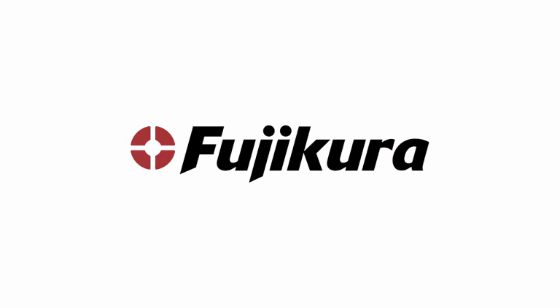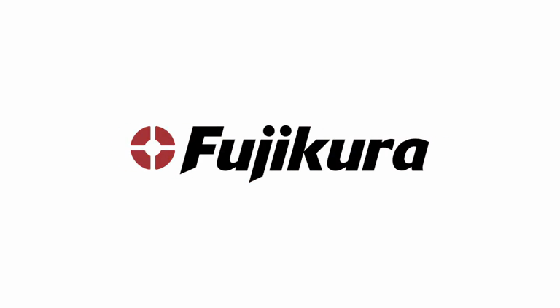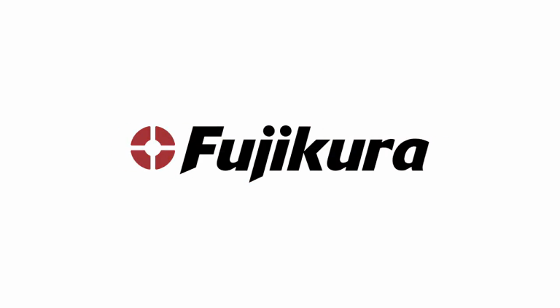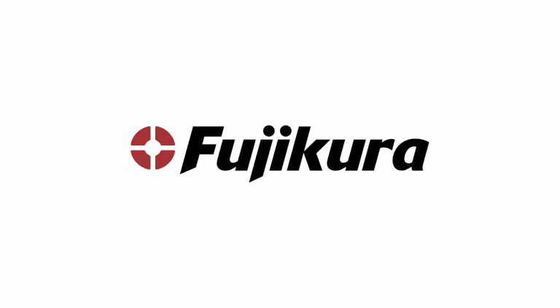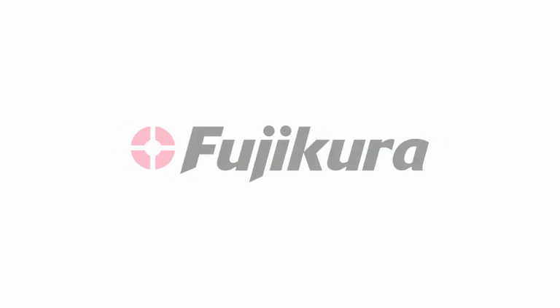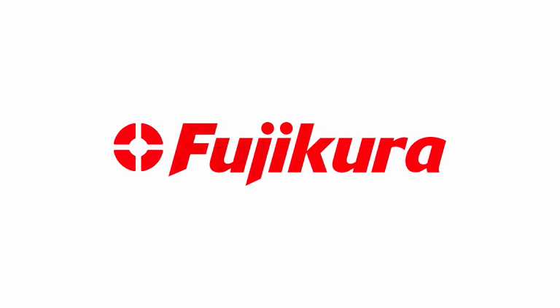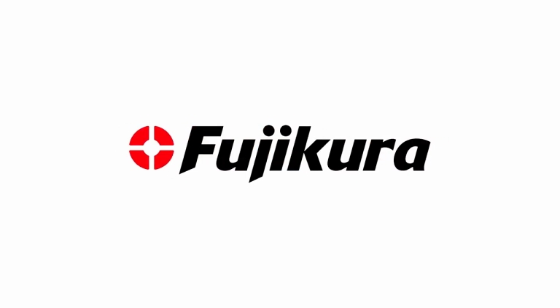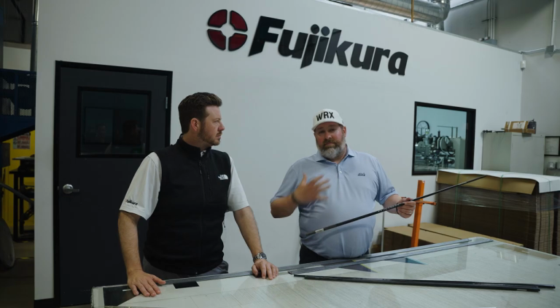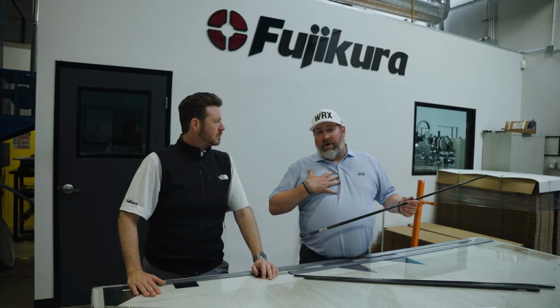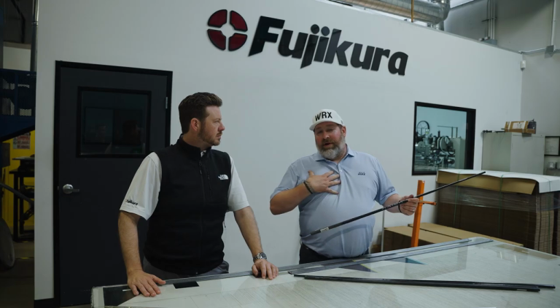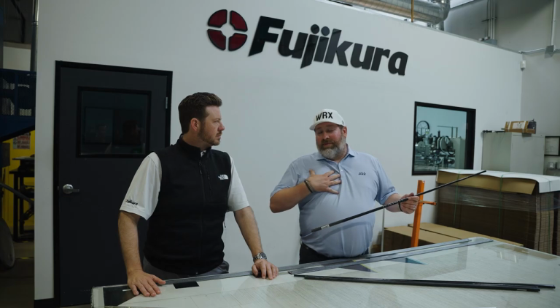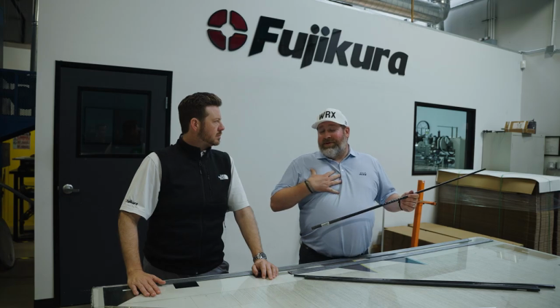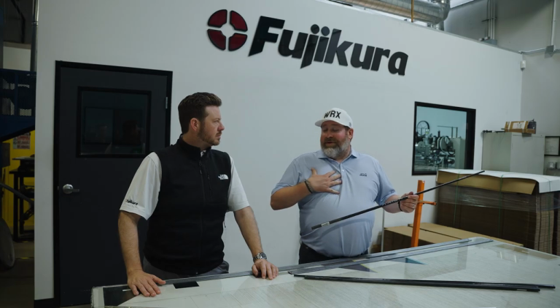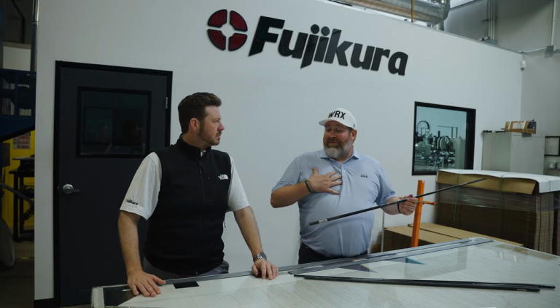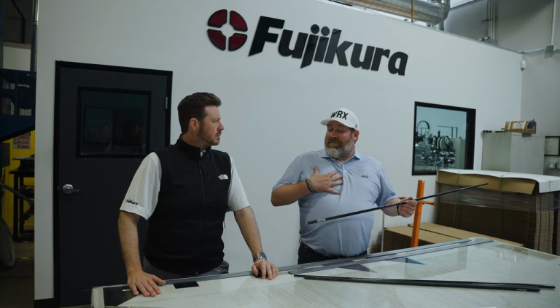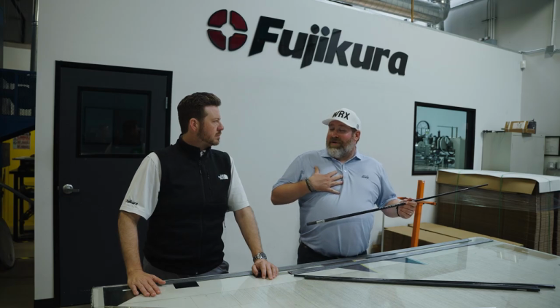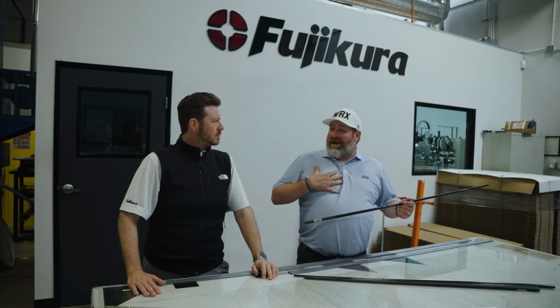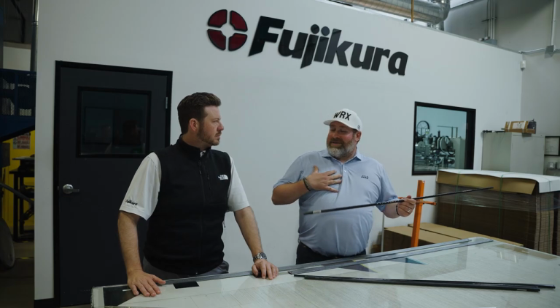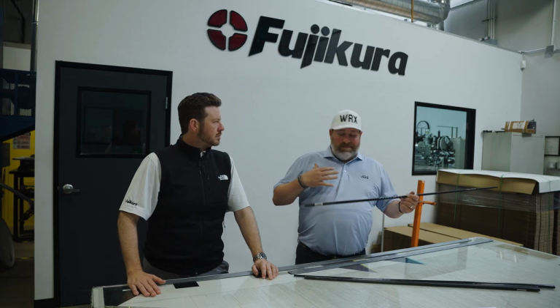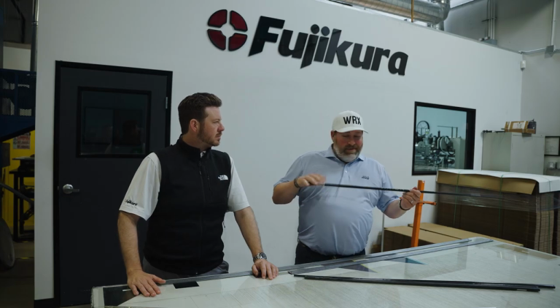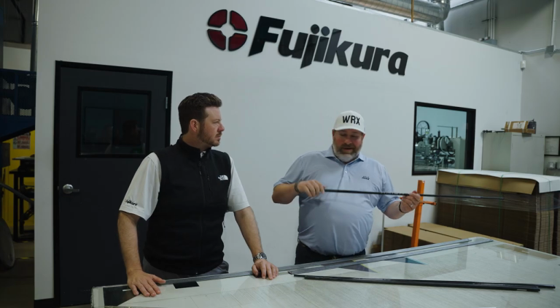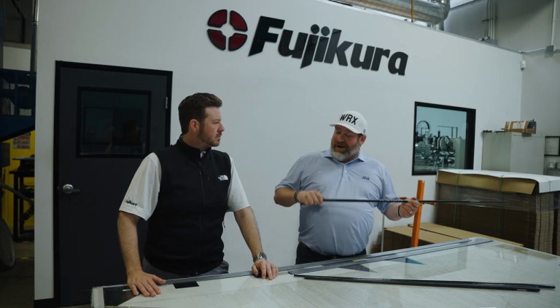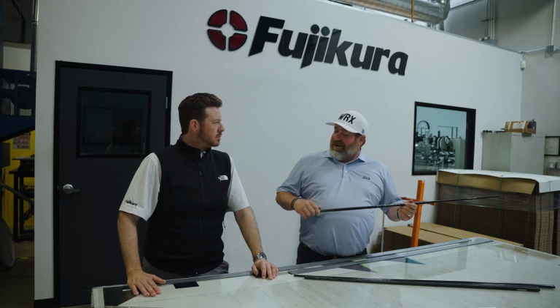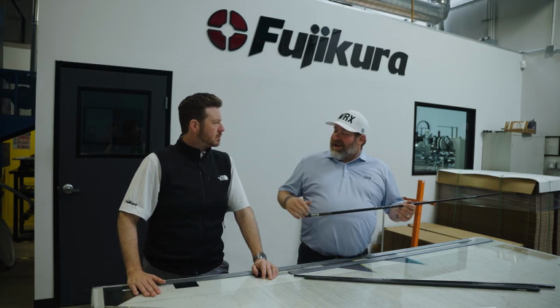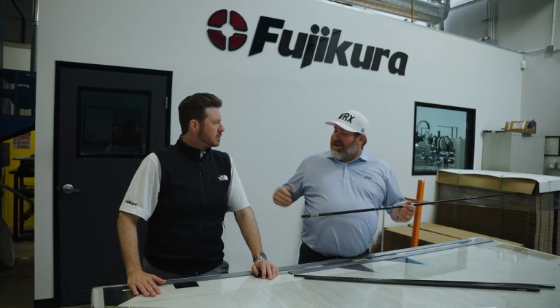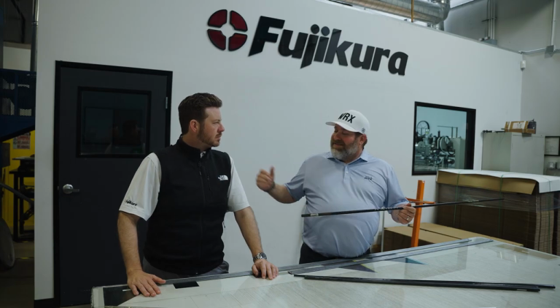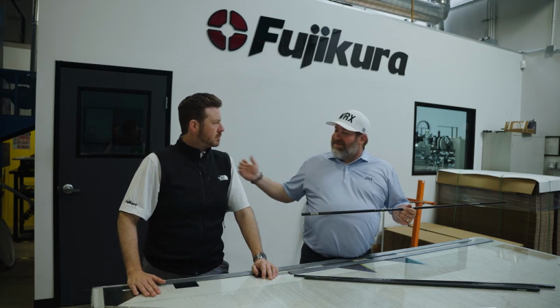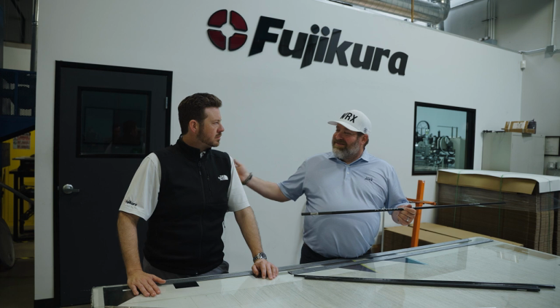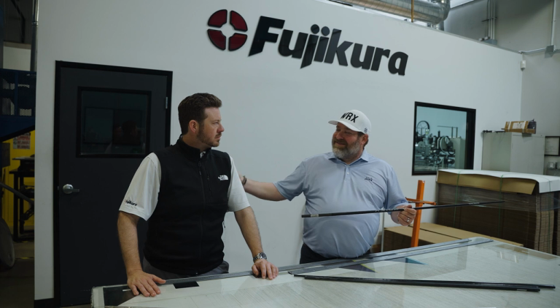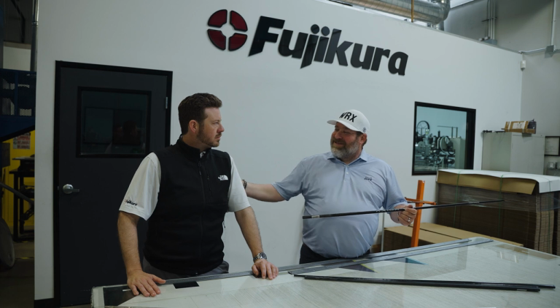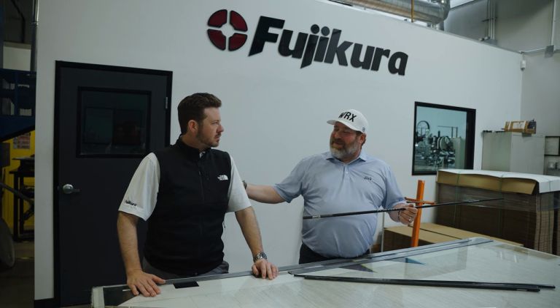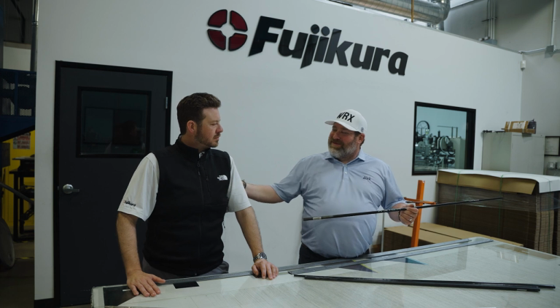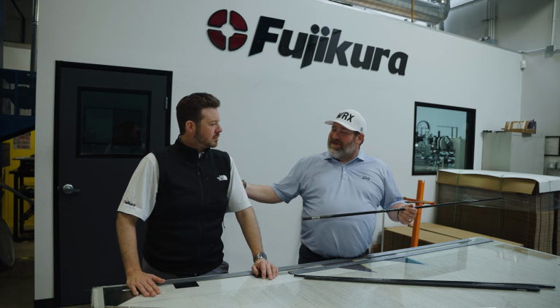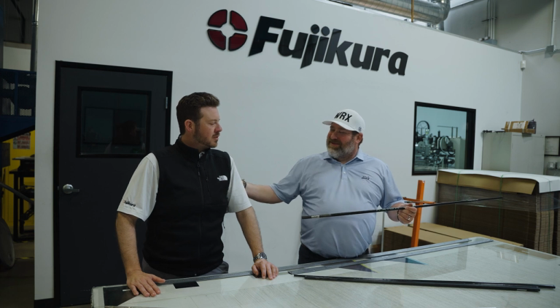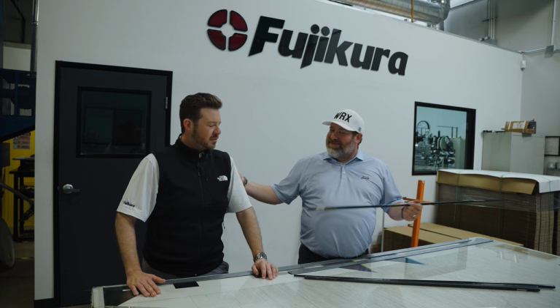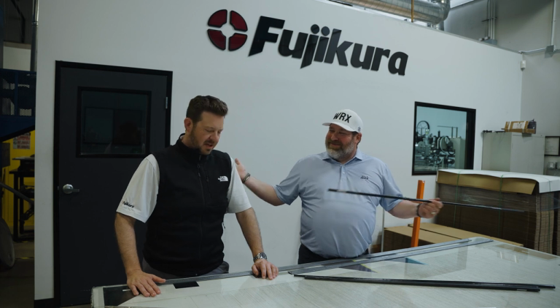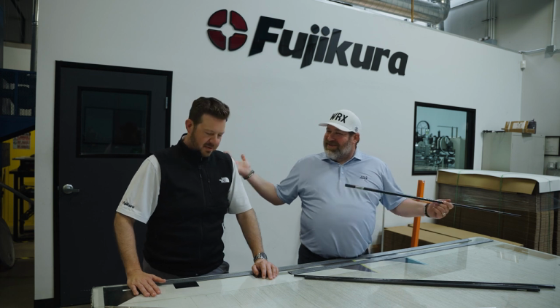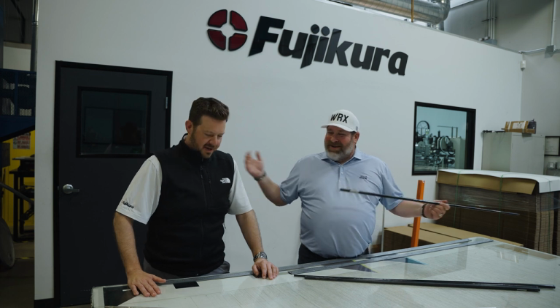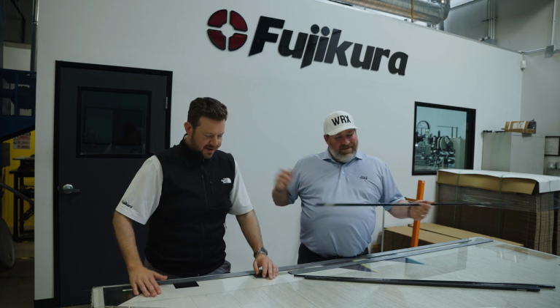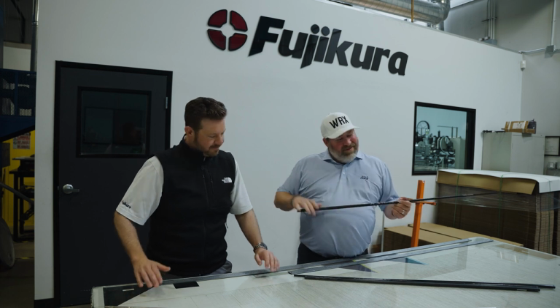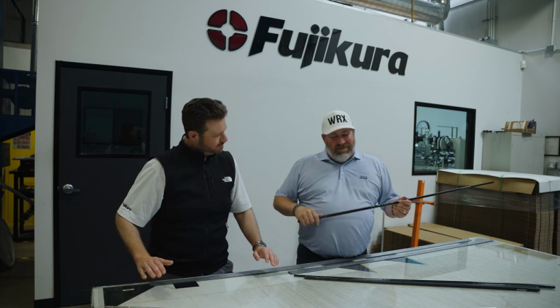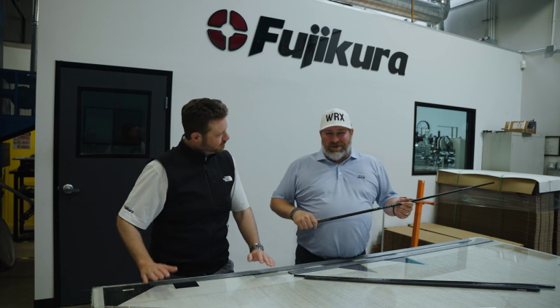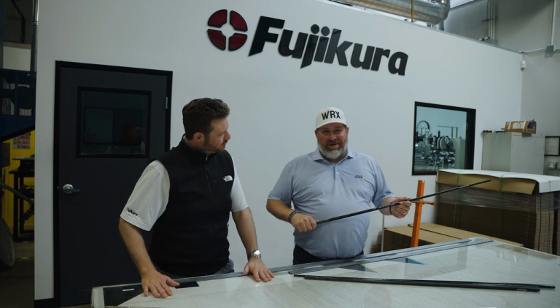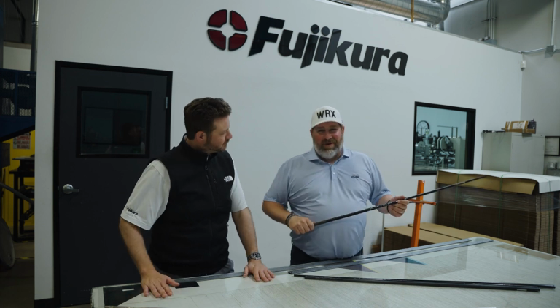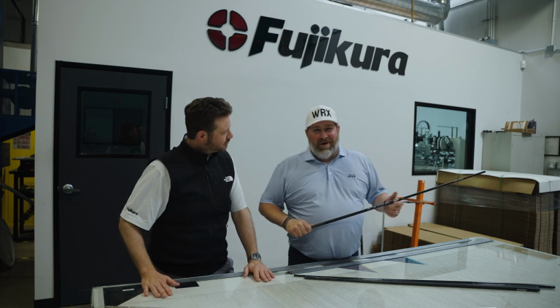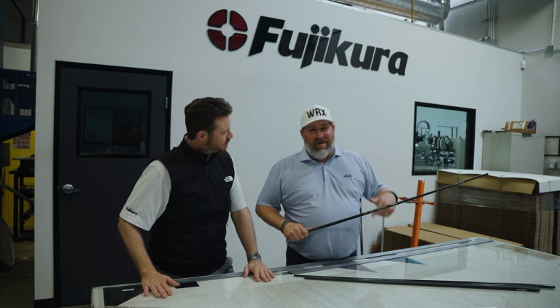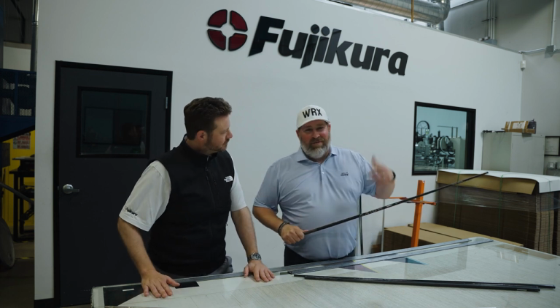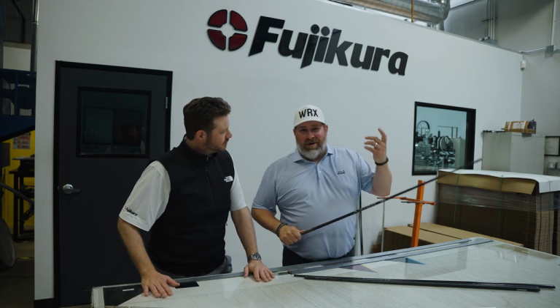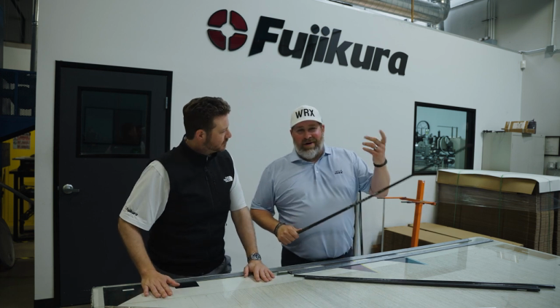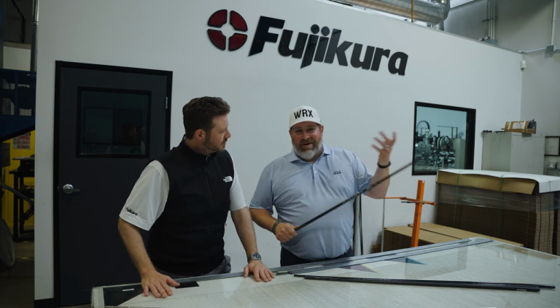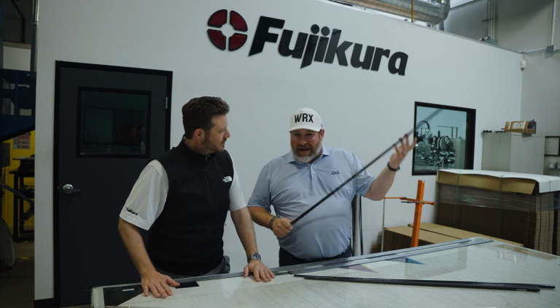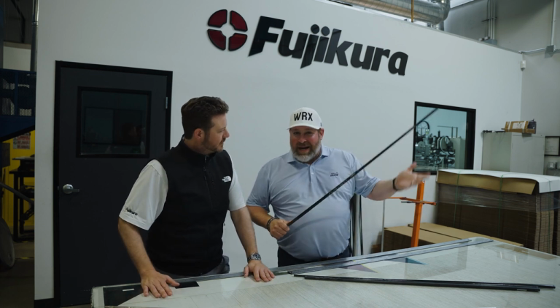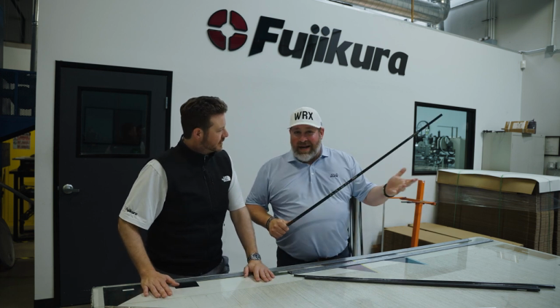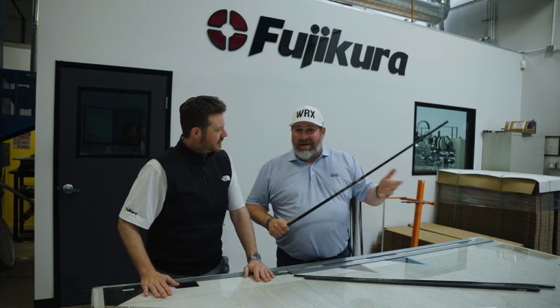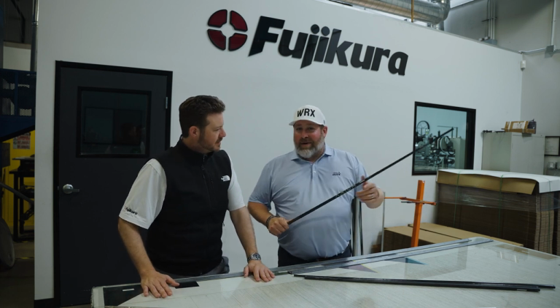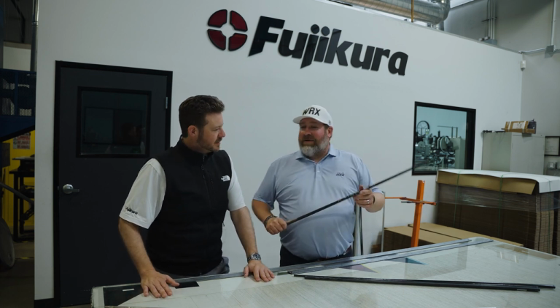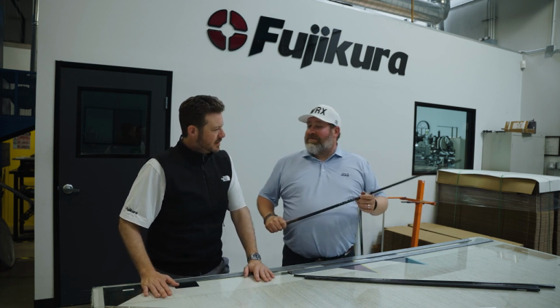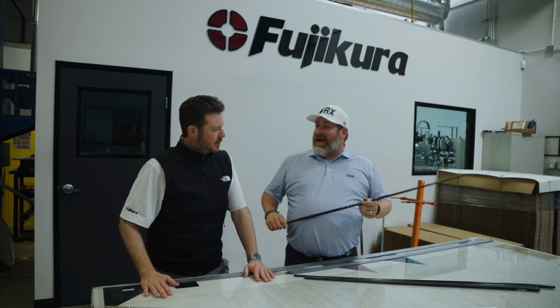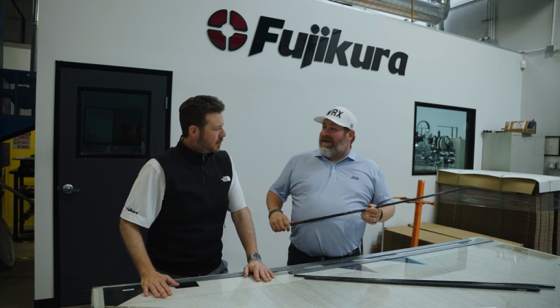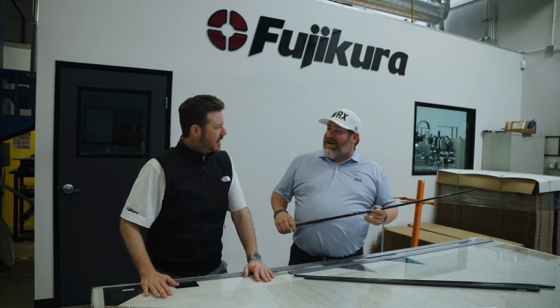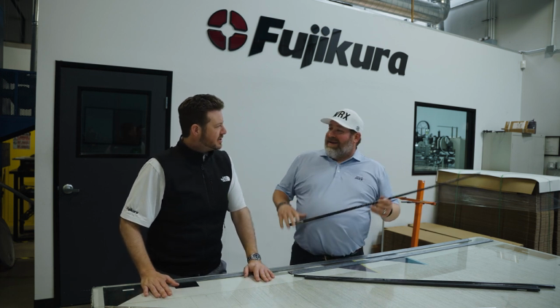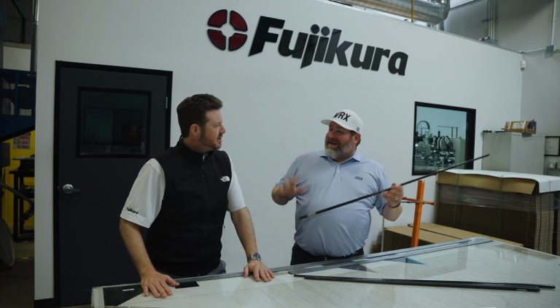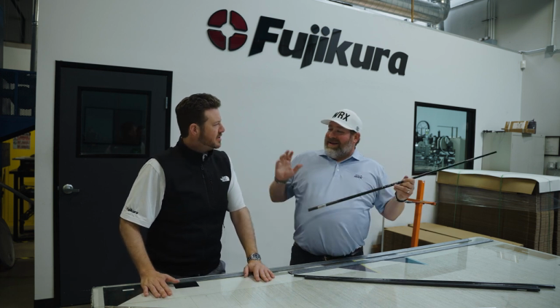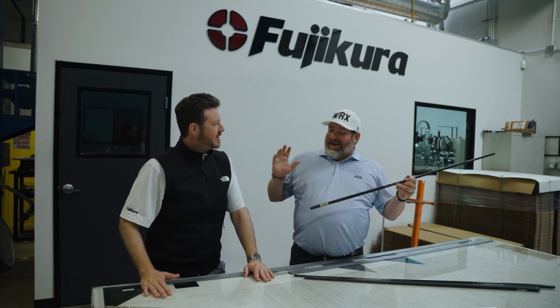Brian Knudsen, Golf the V-Rex. Here again, Spencer Reynolds. What's up, VK? Fuji Kura Golf. We're here in Carlsbad. We're at HQ today.